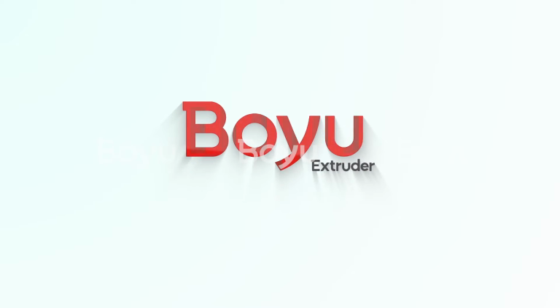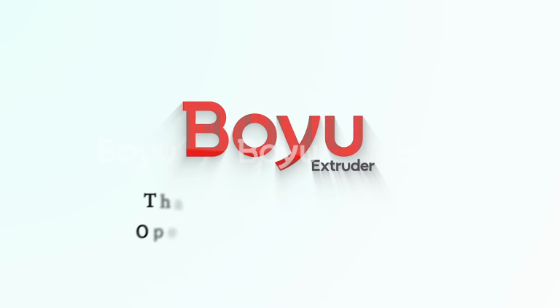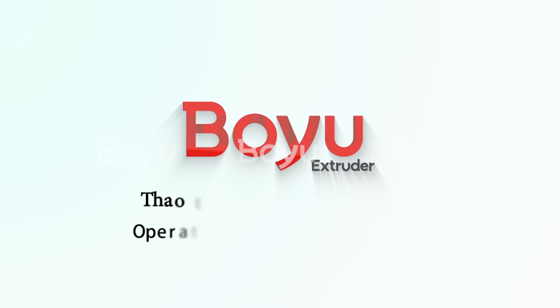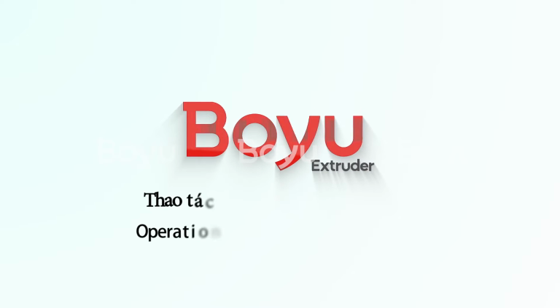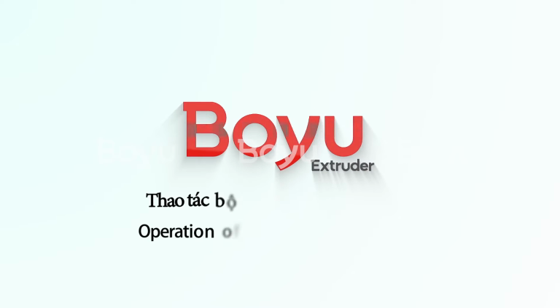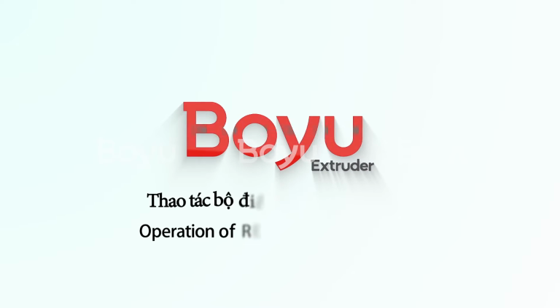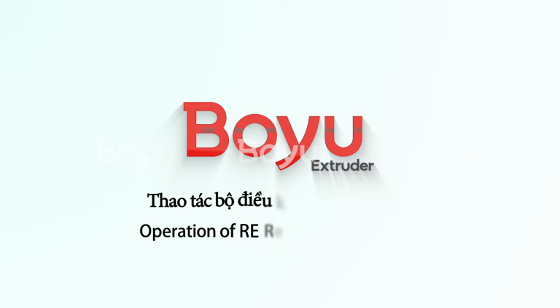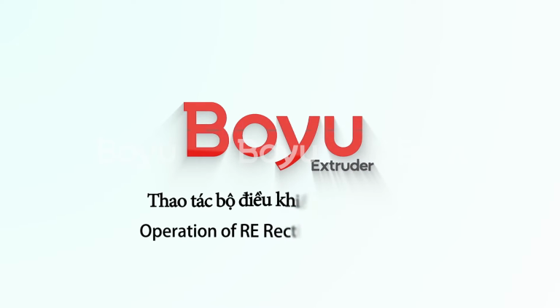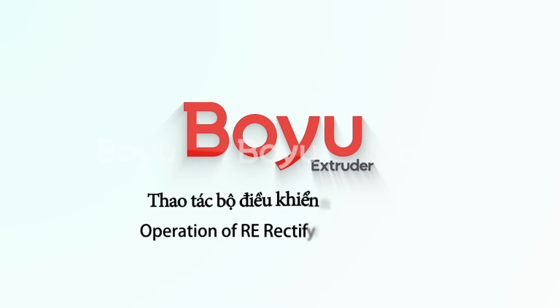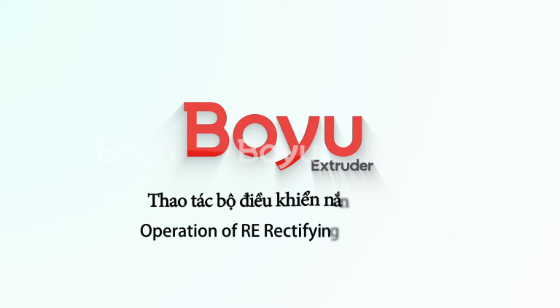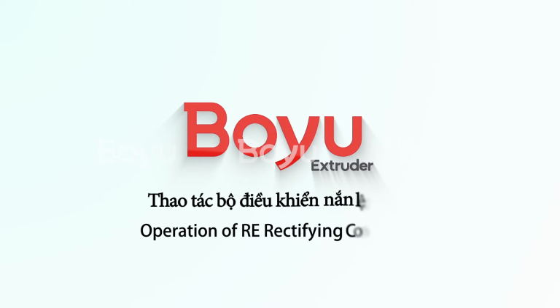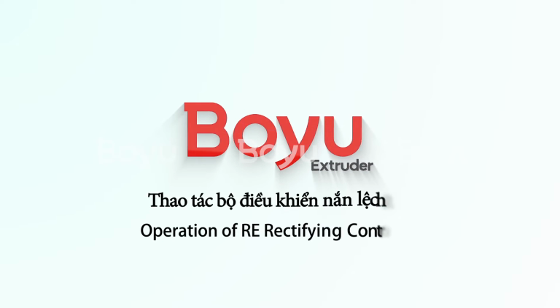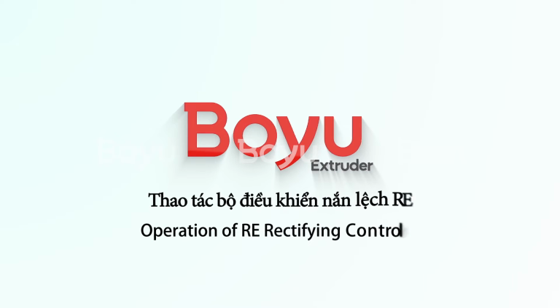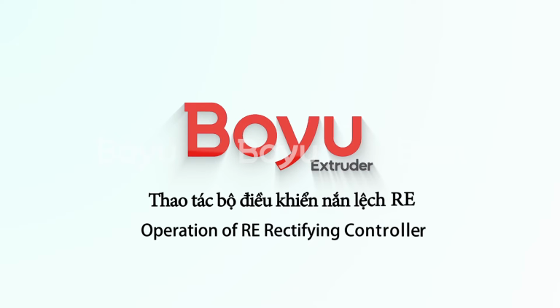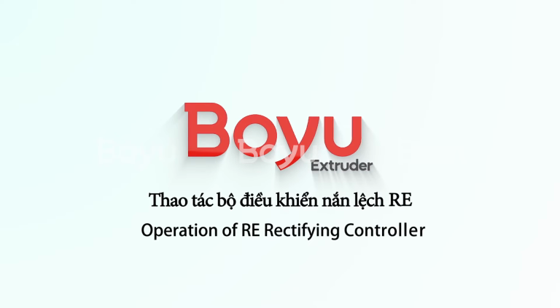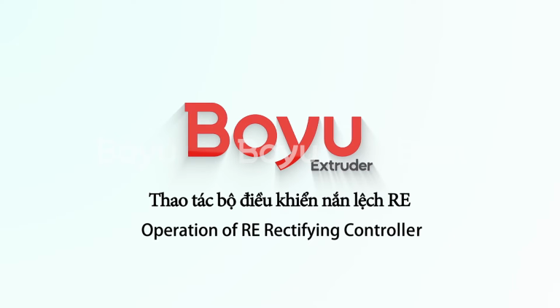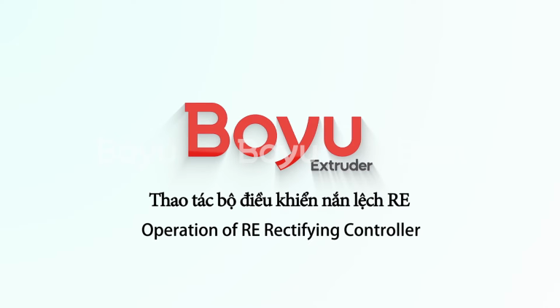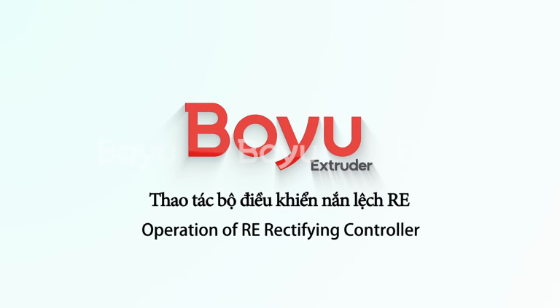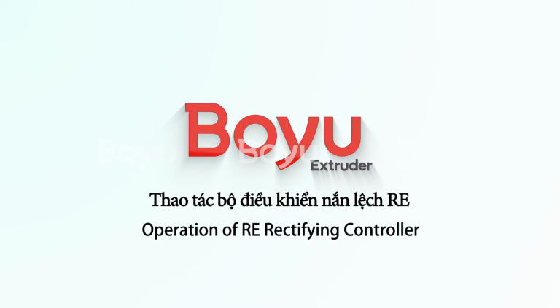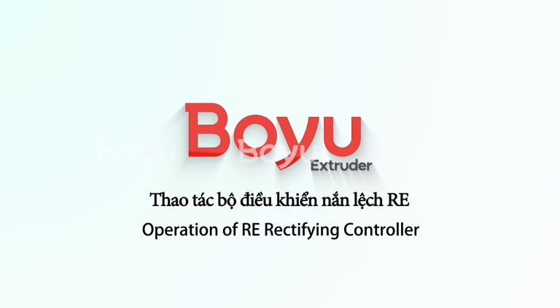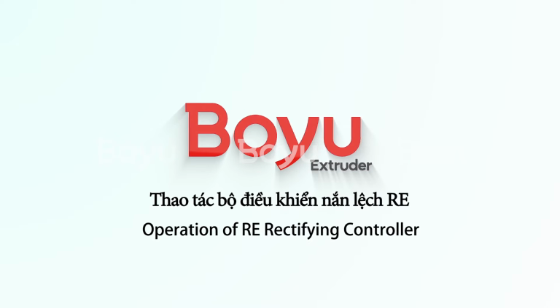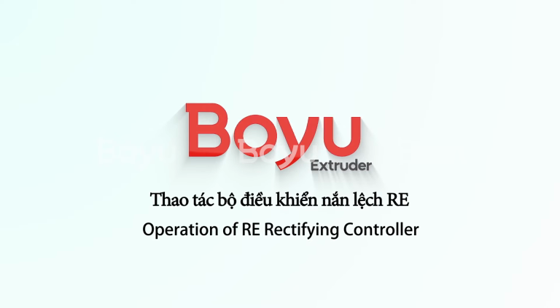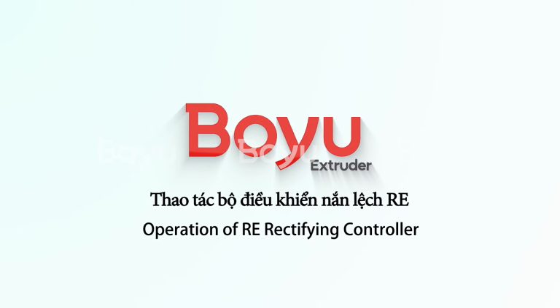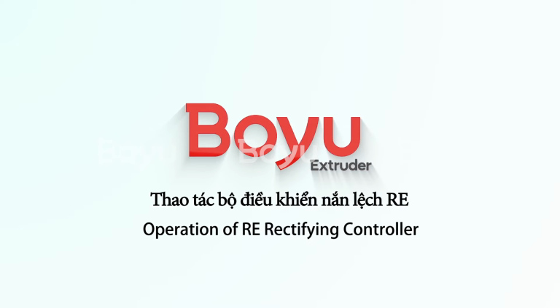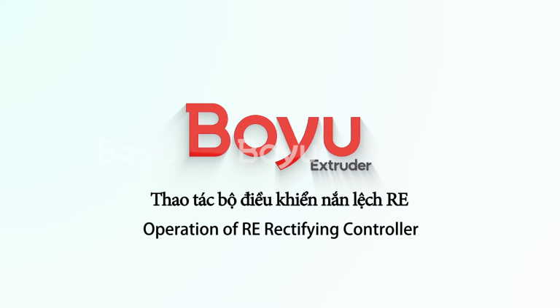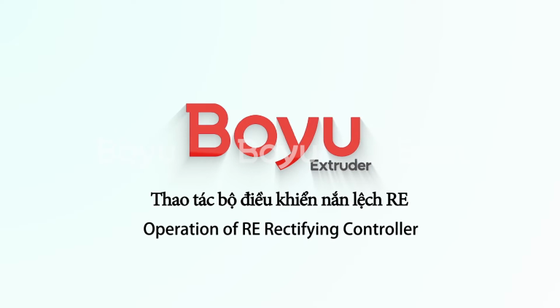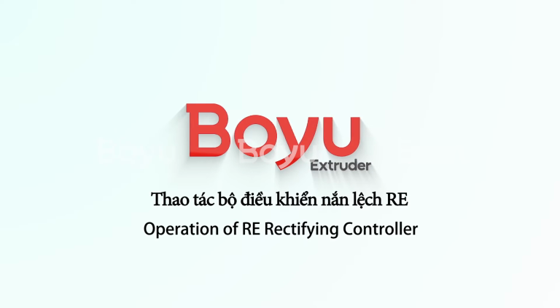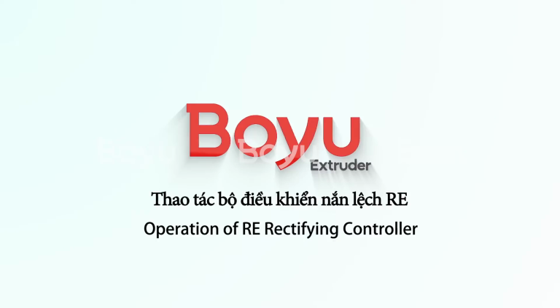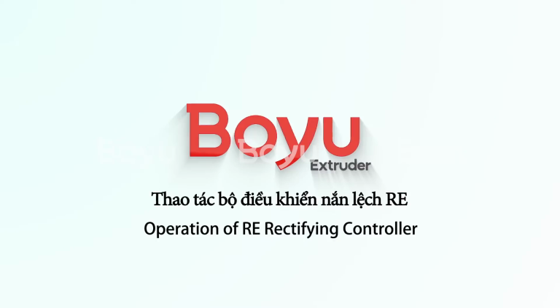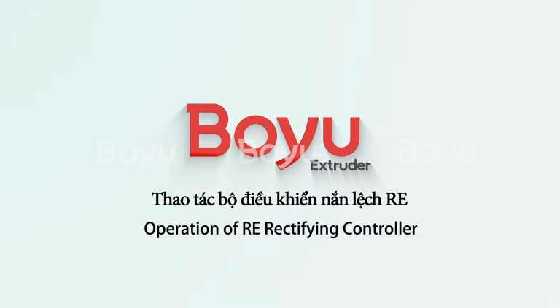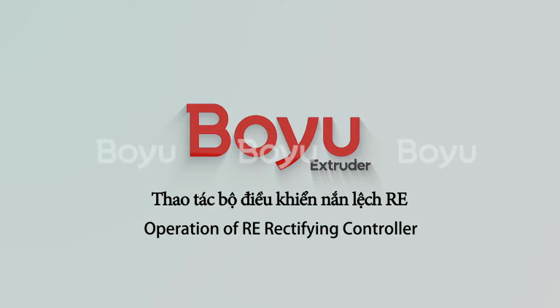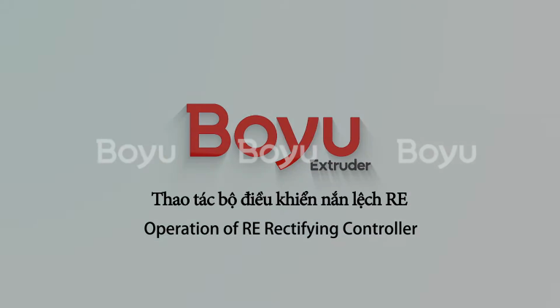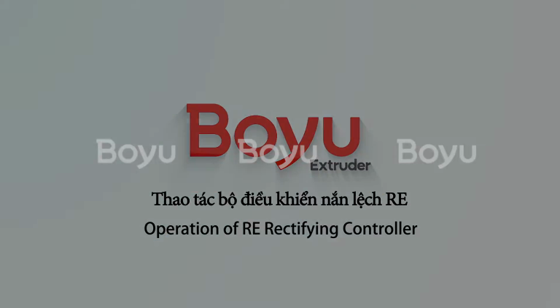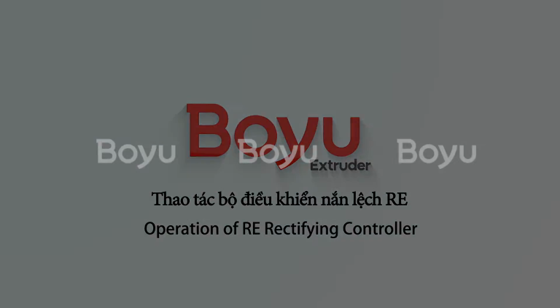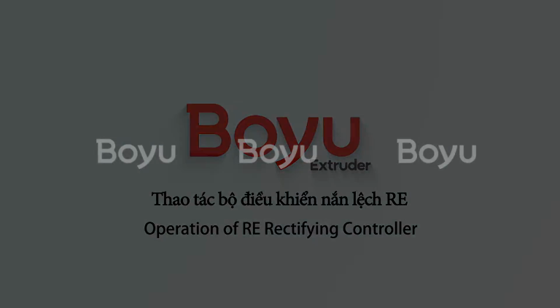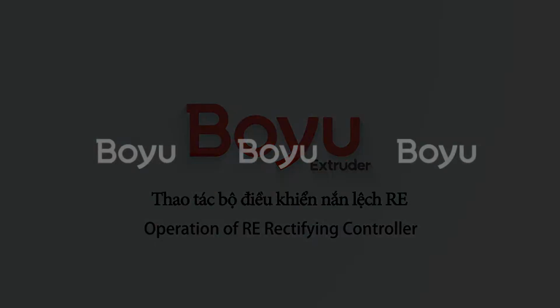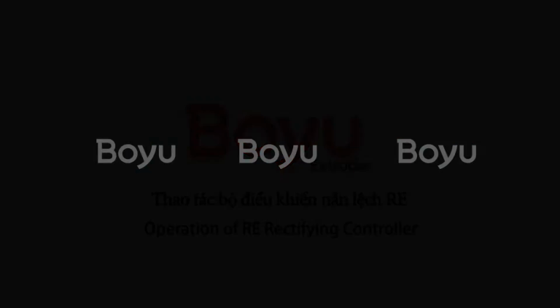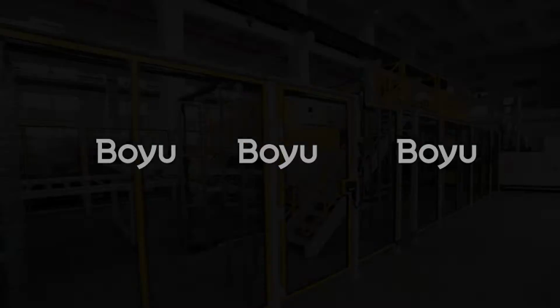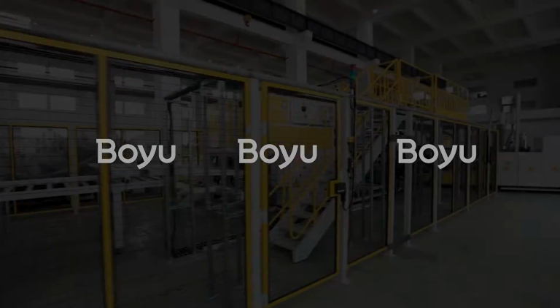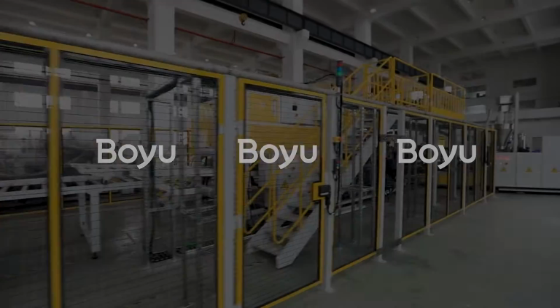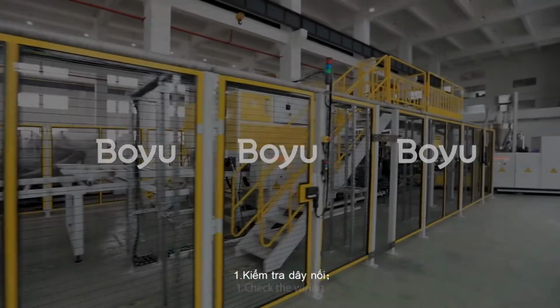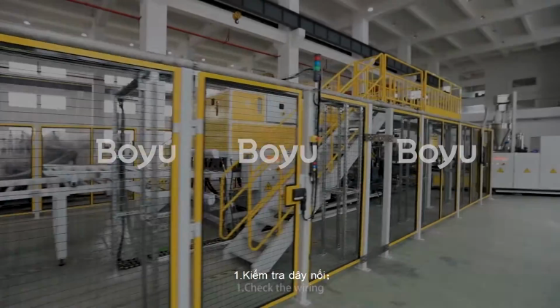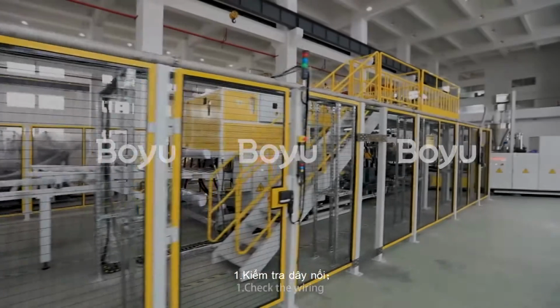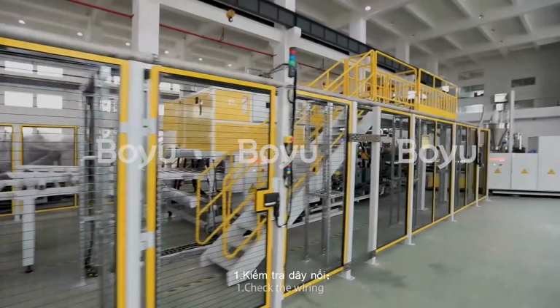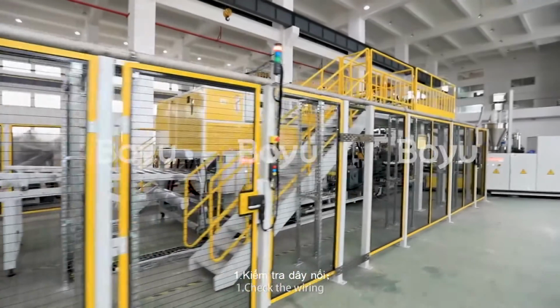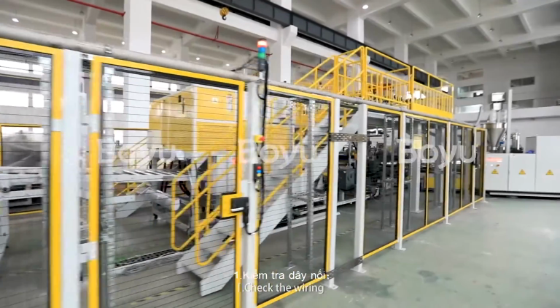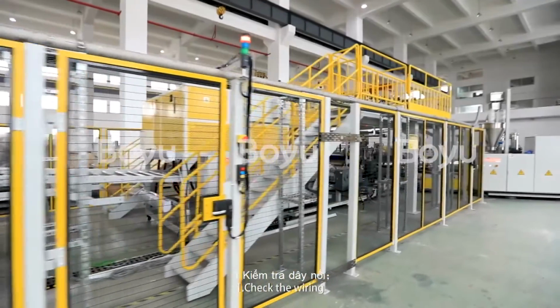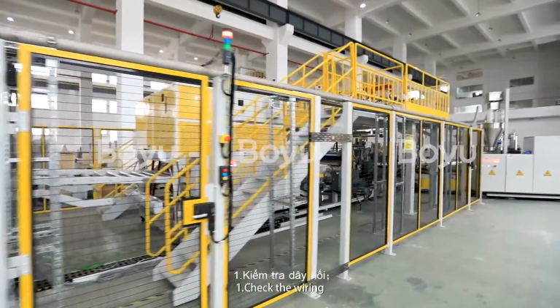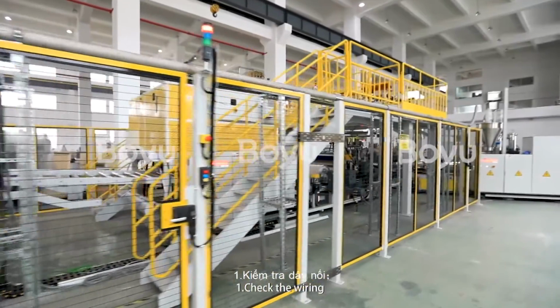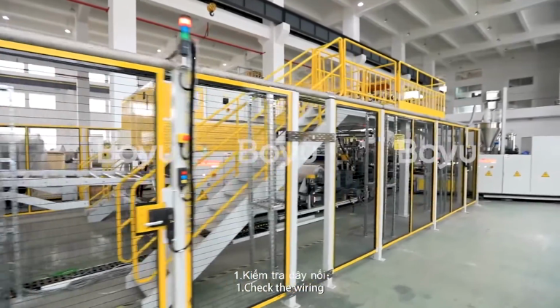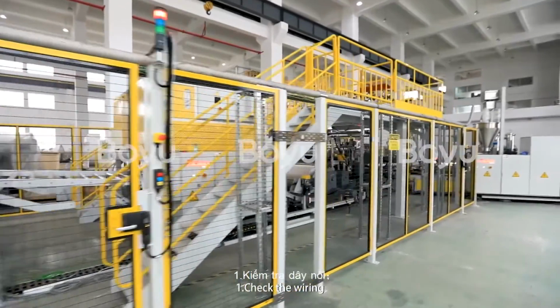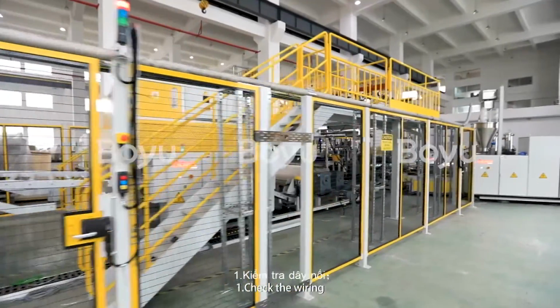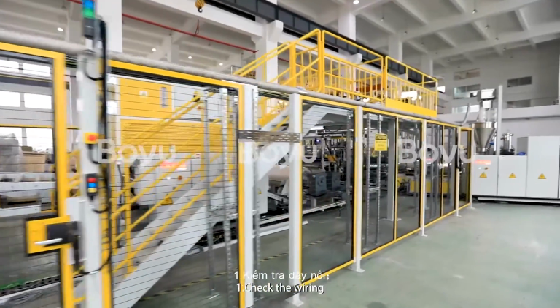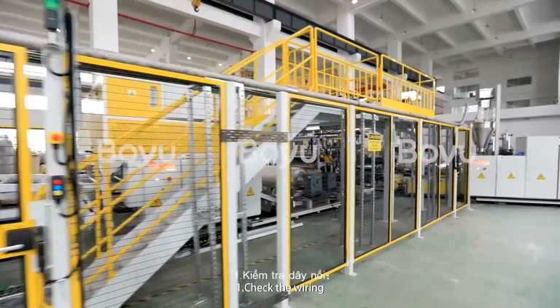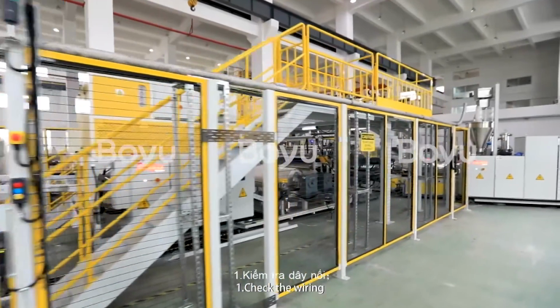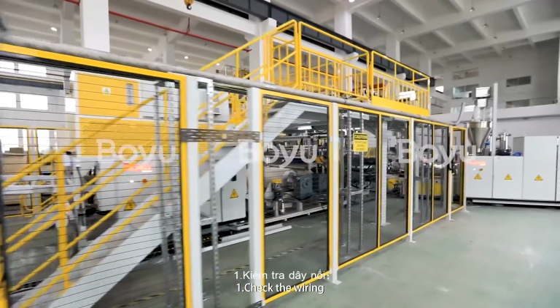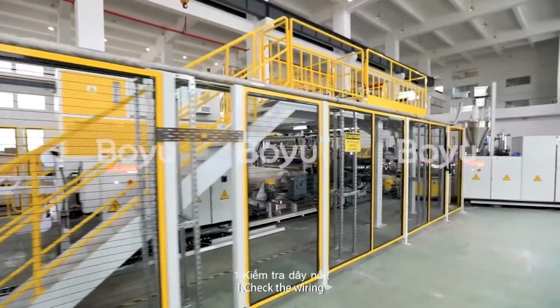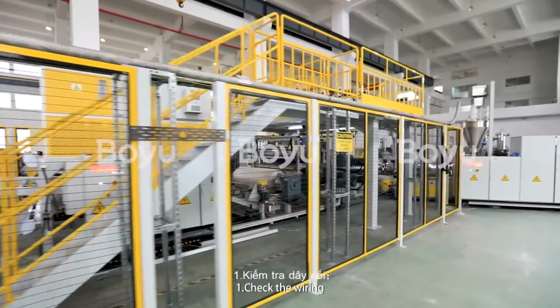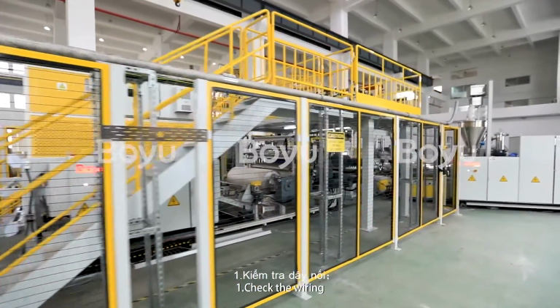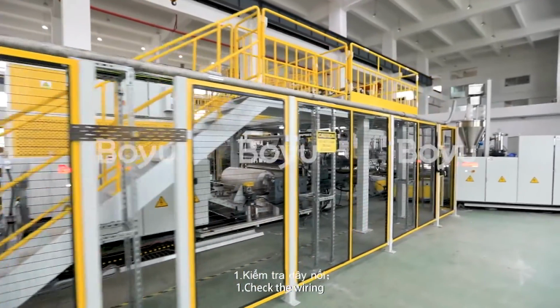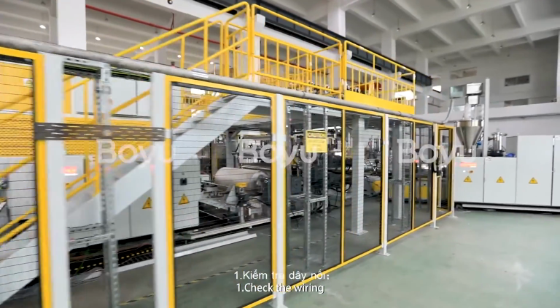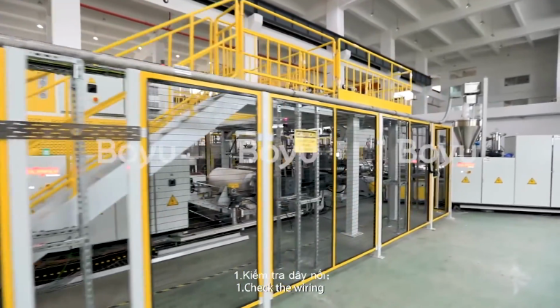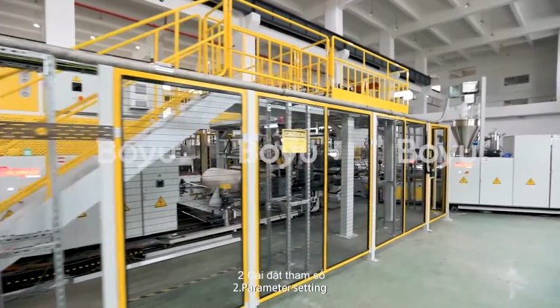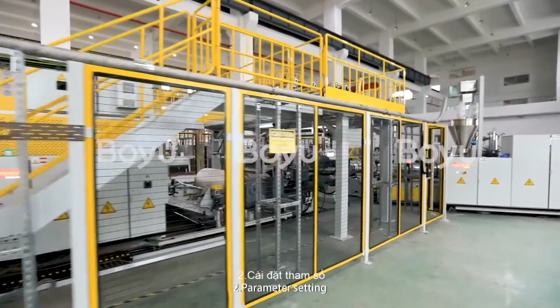Operation of RE-Ratifying Controller. 1. Shadow Wiring.